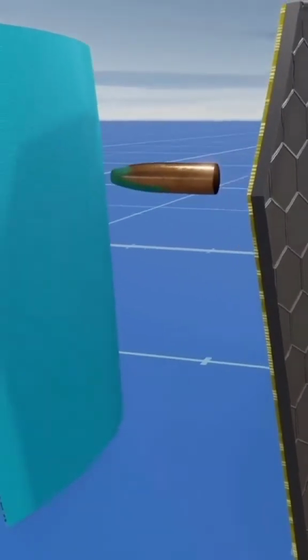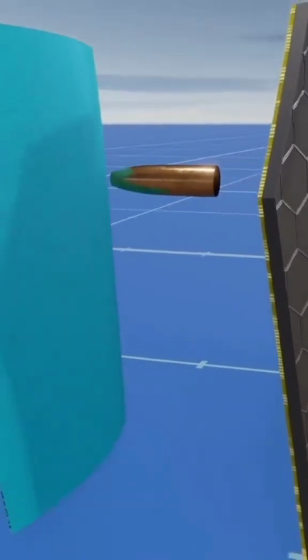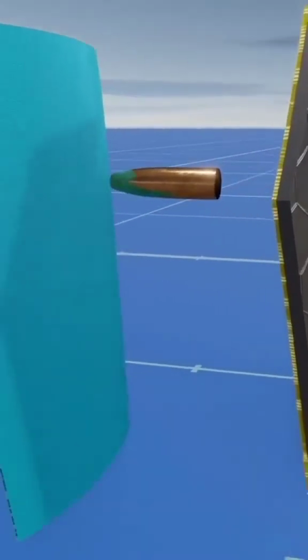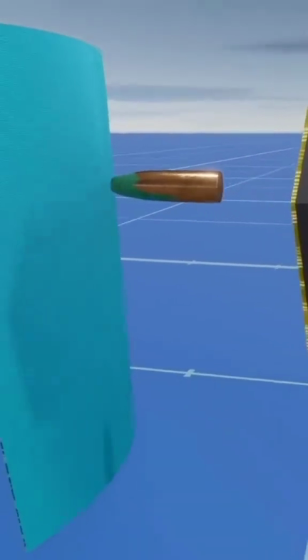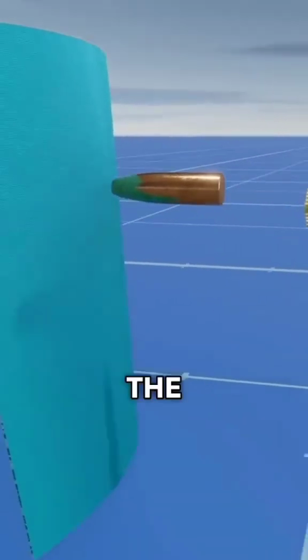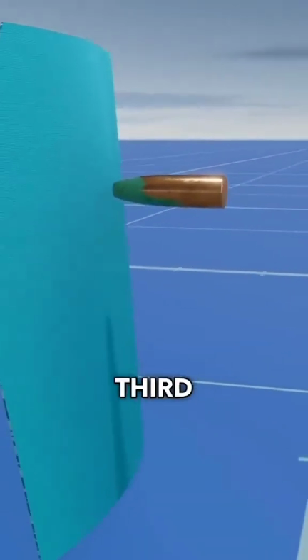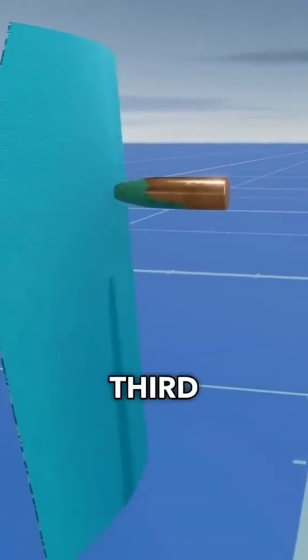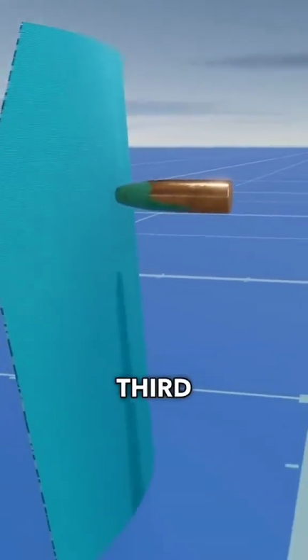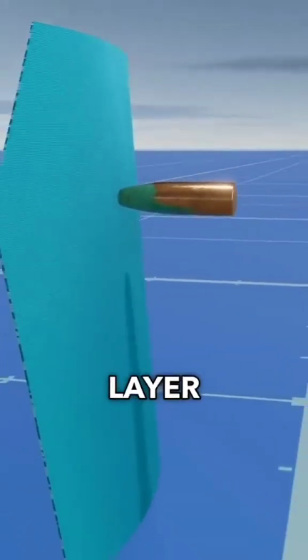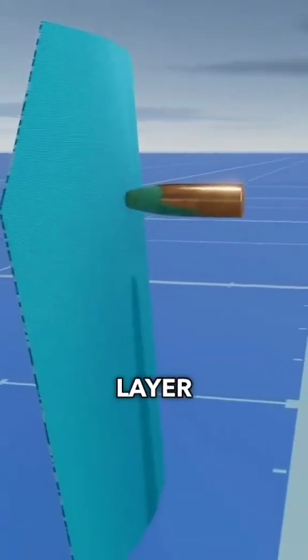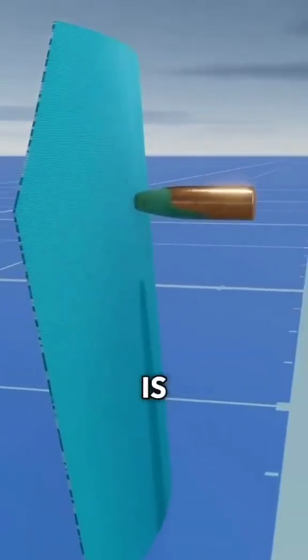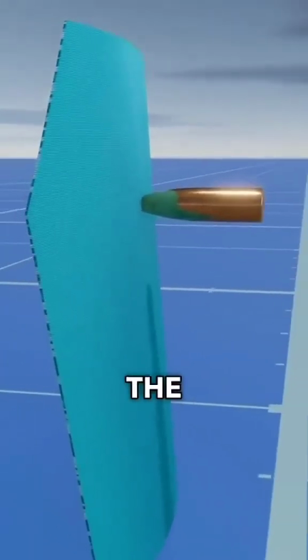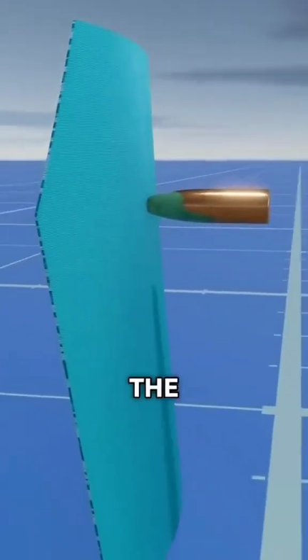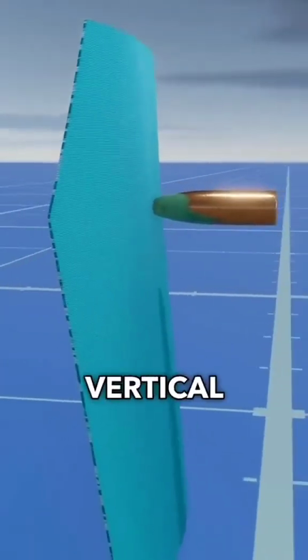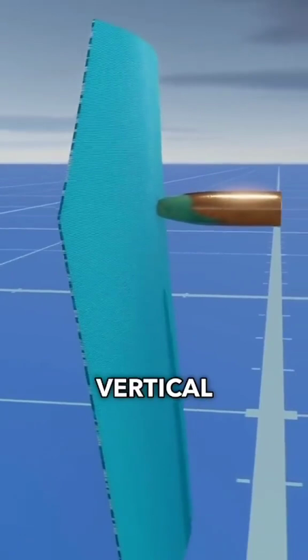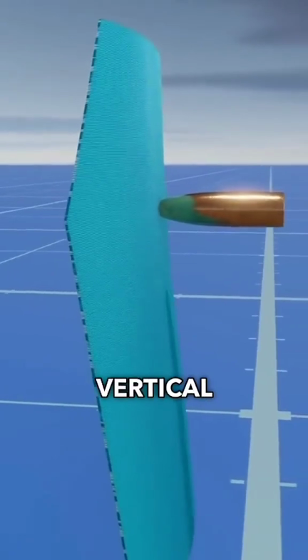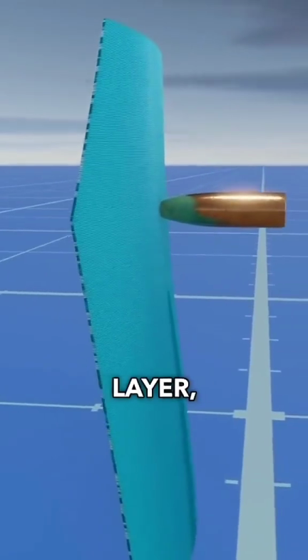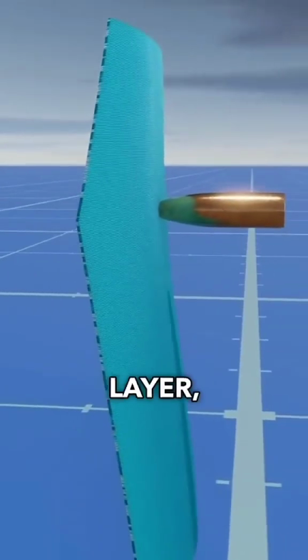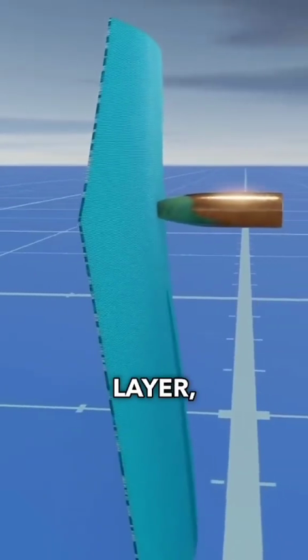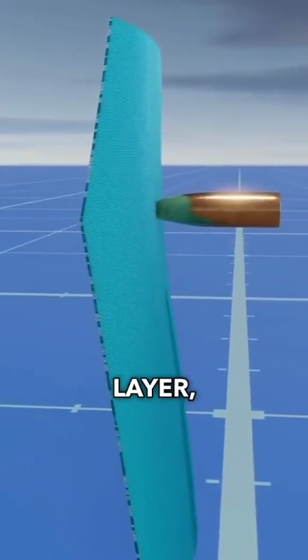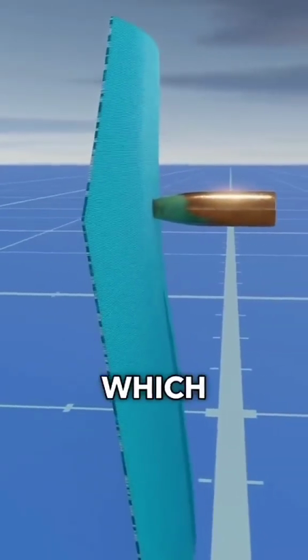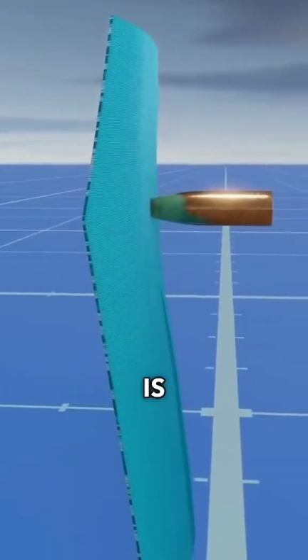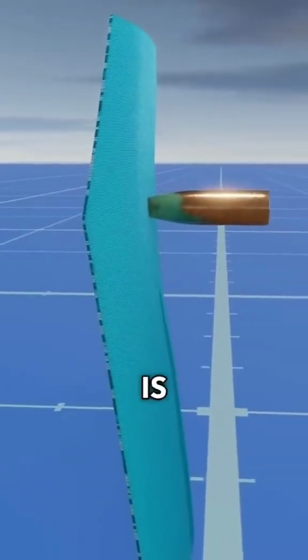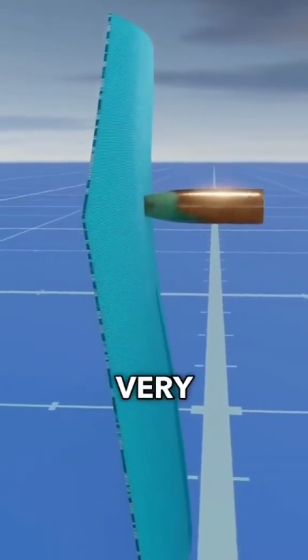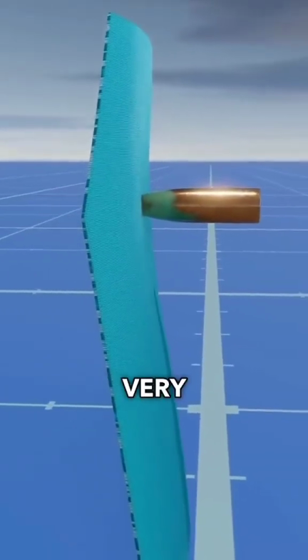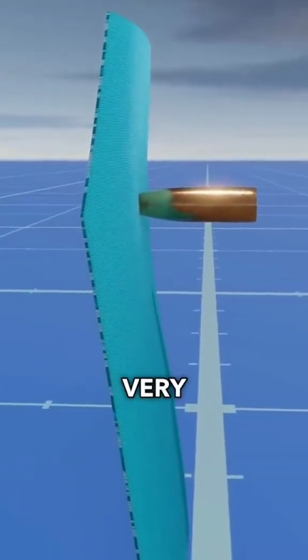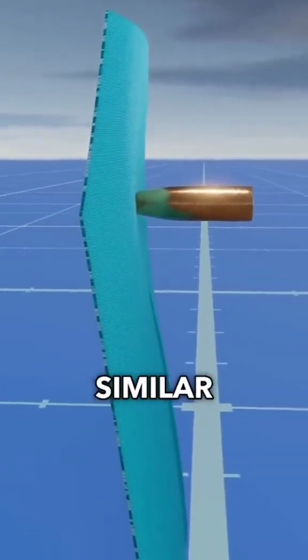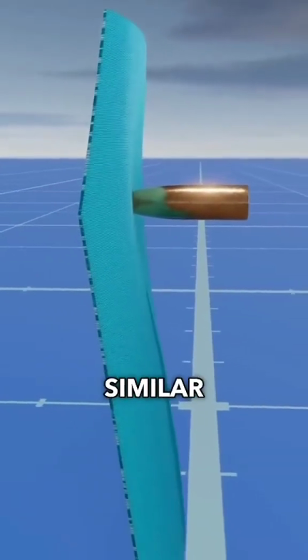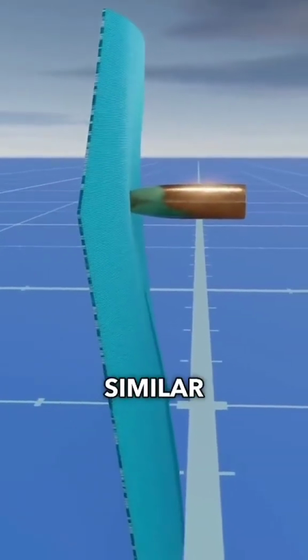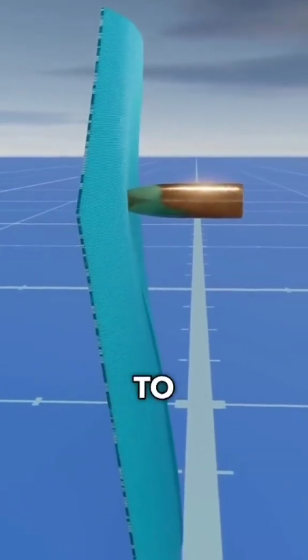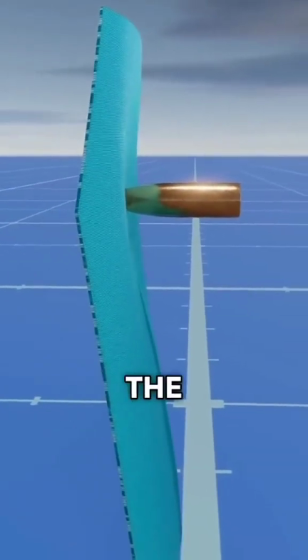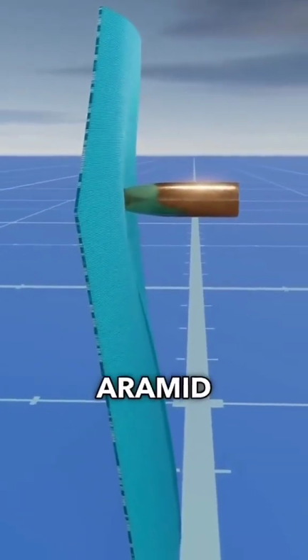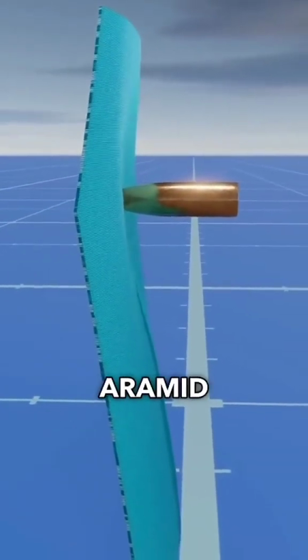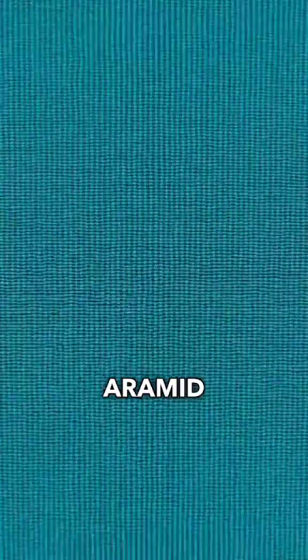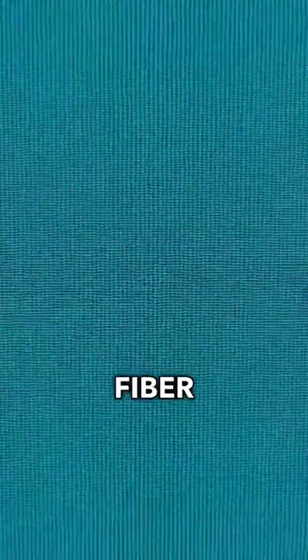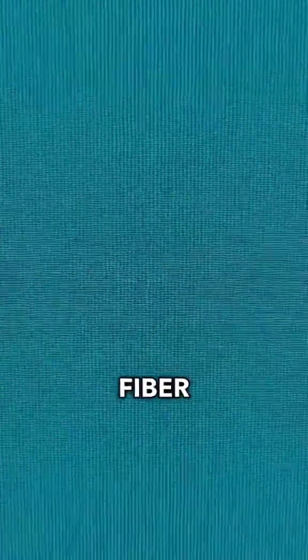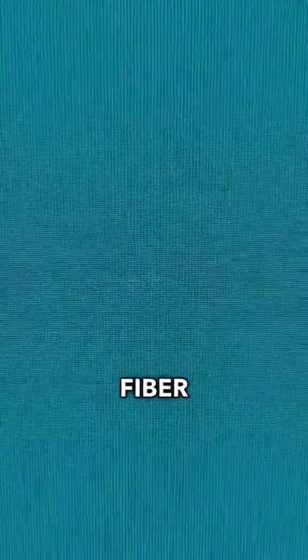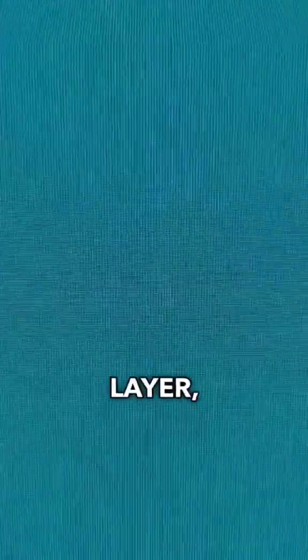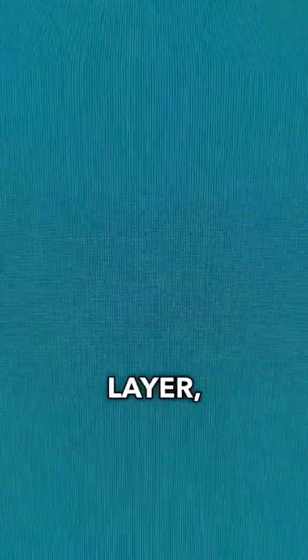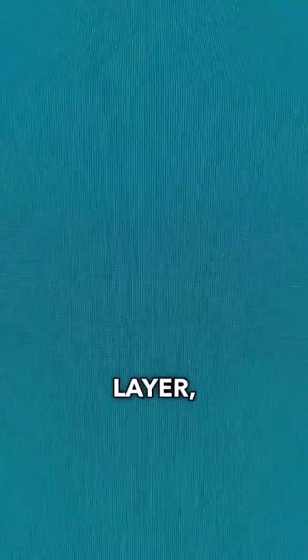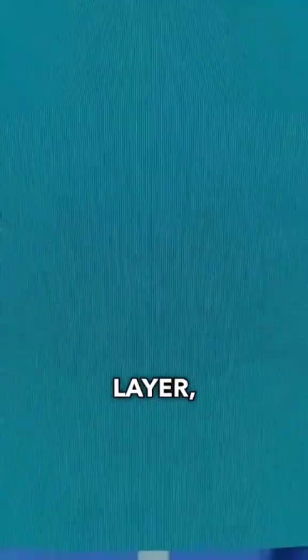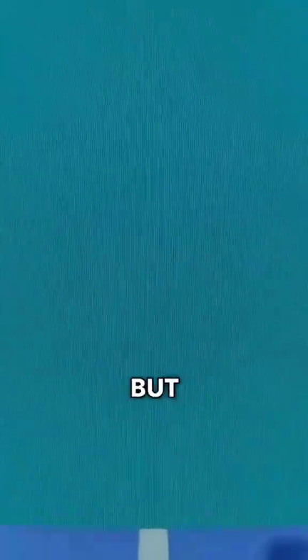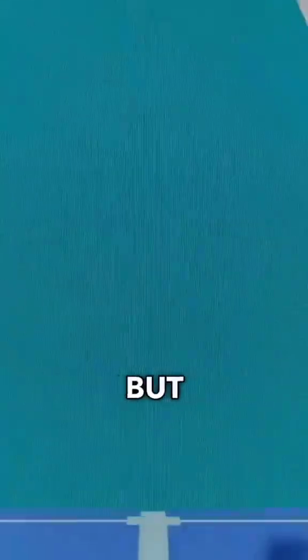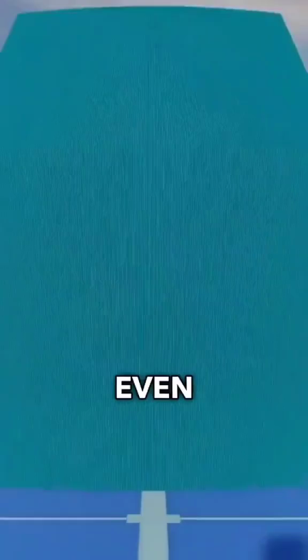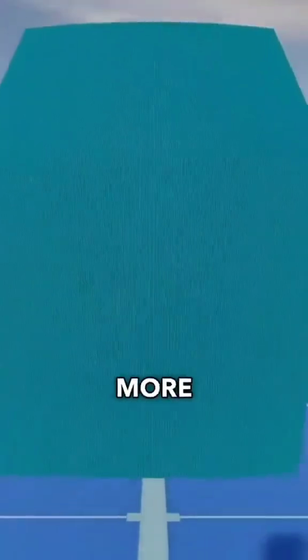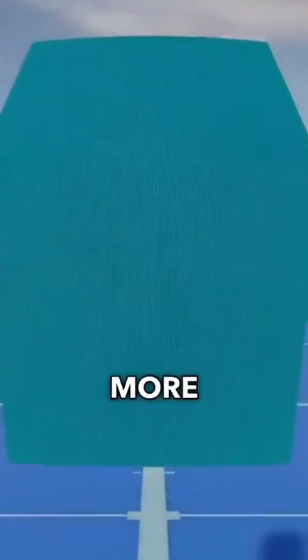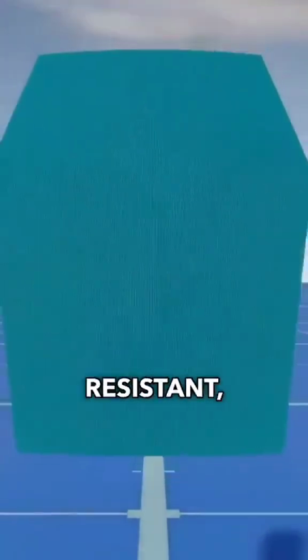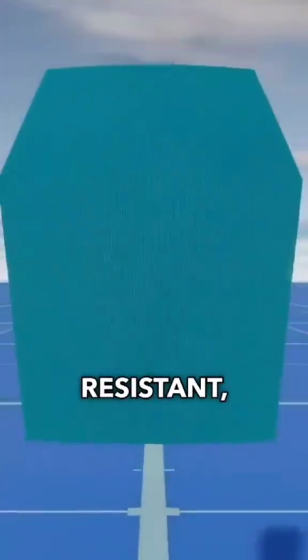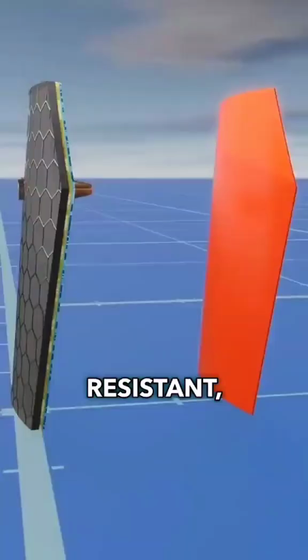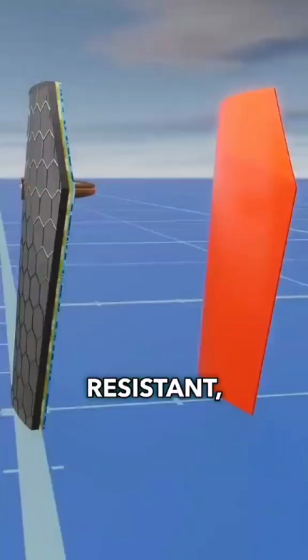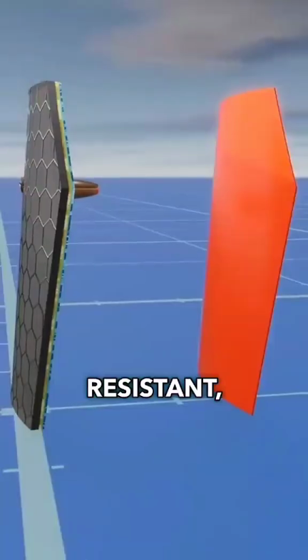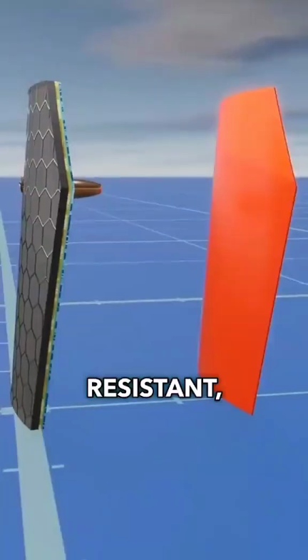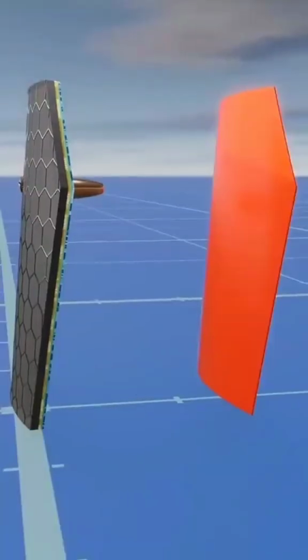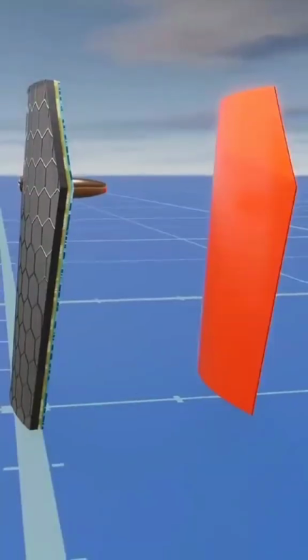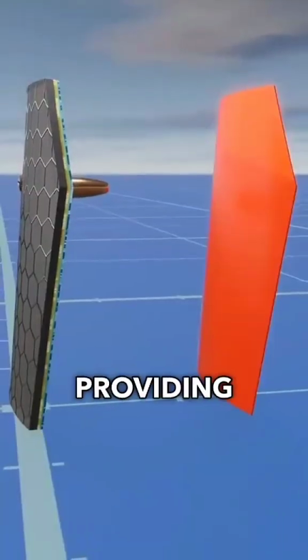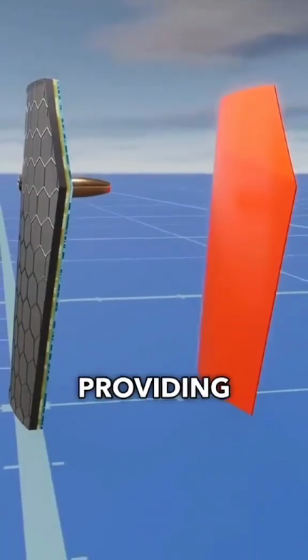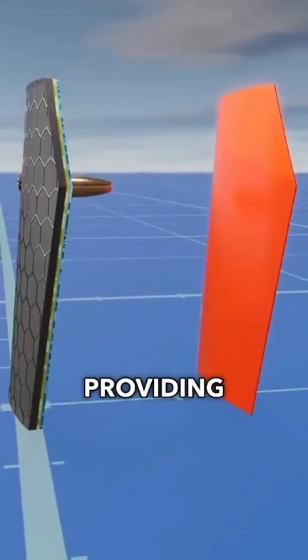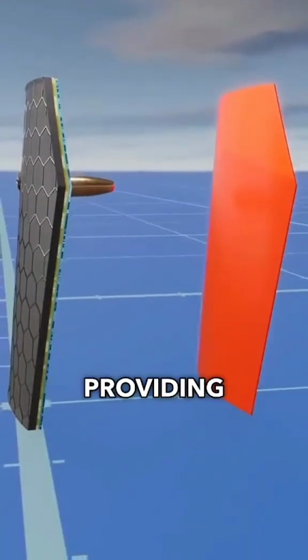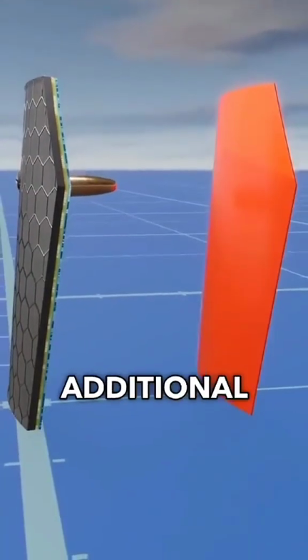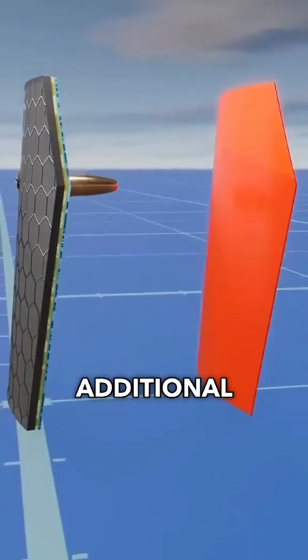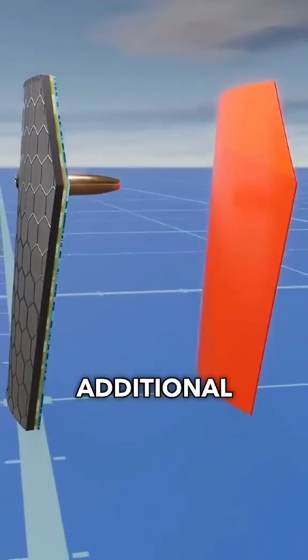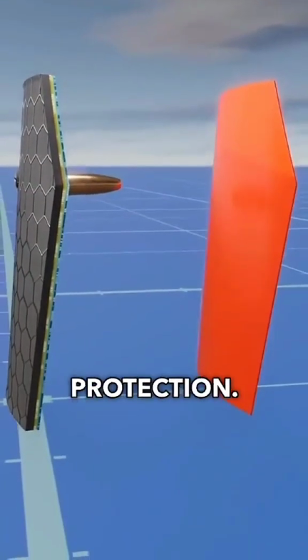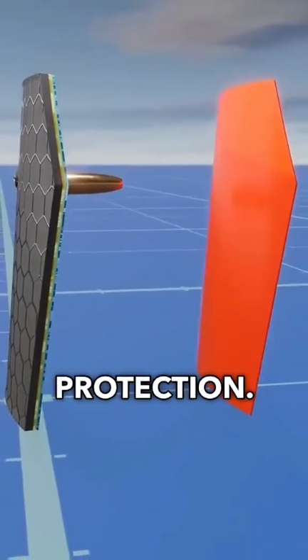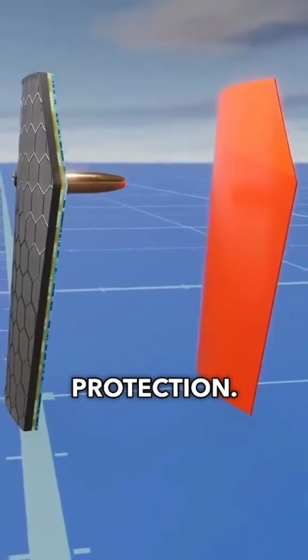The third layer is the vertical layer, which is very similar to the aramid fiber layer, but even more resistant, providing additional protection.